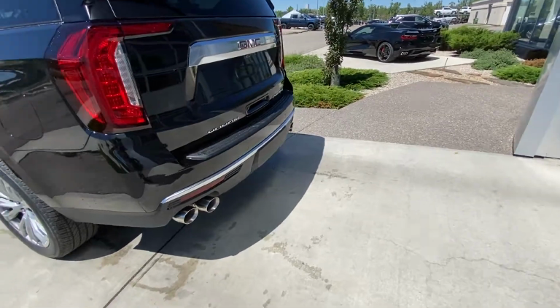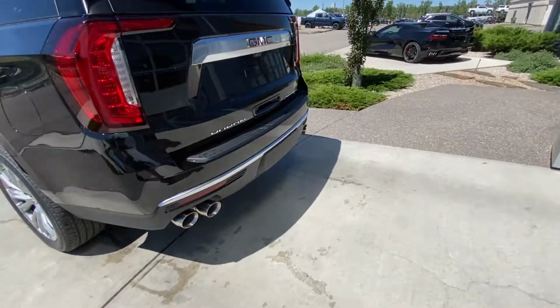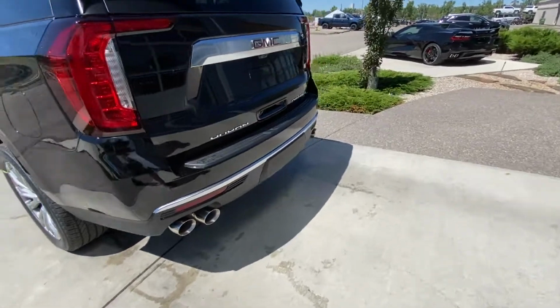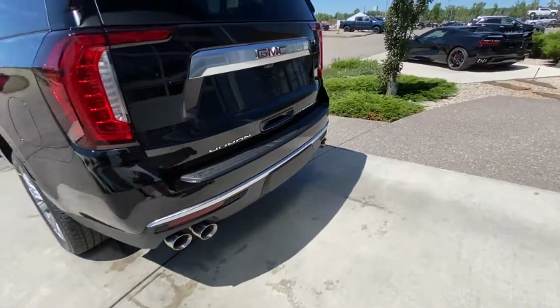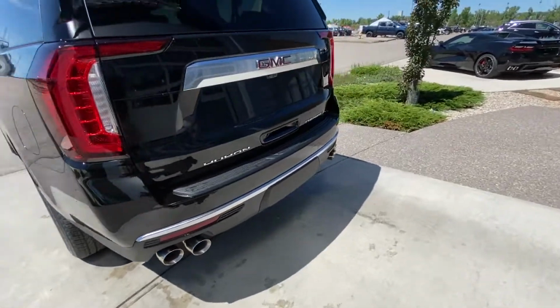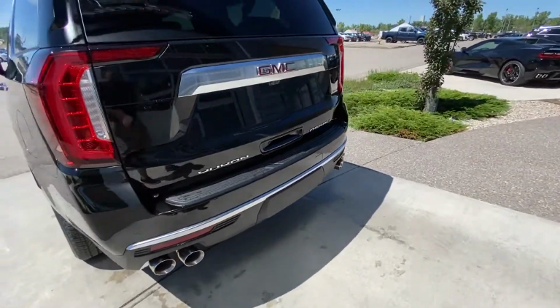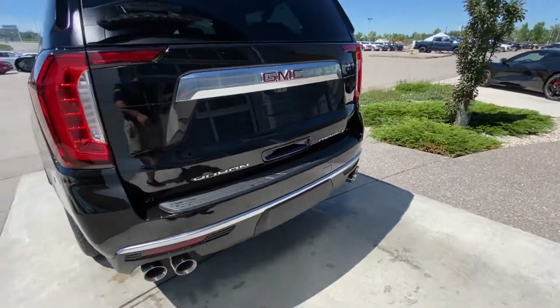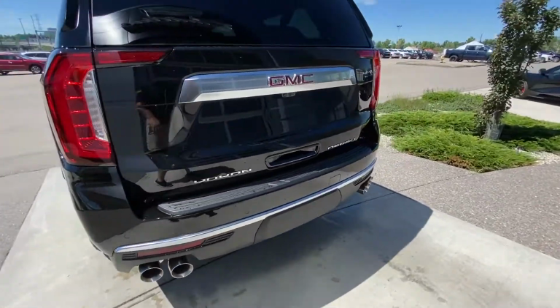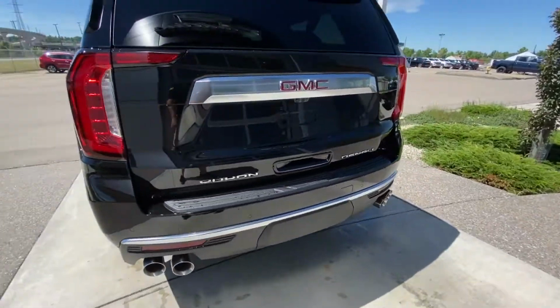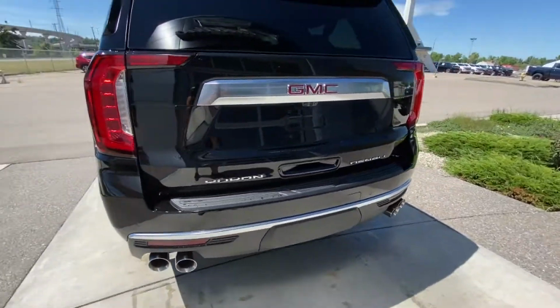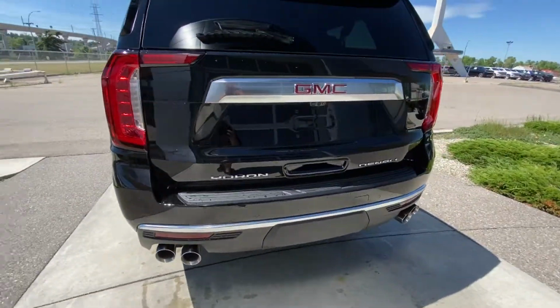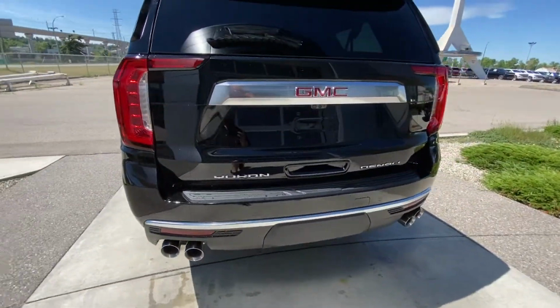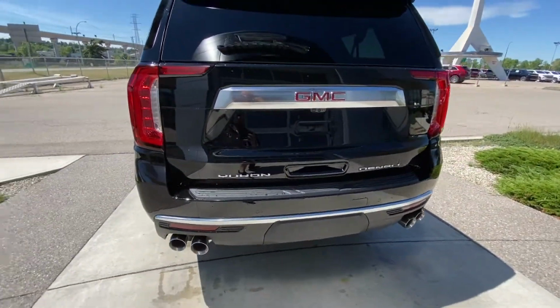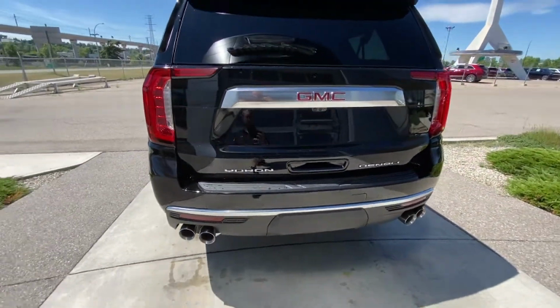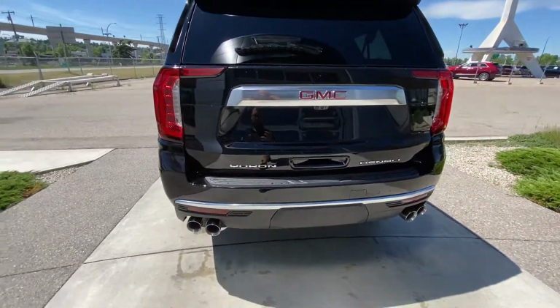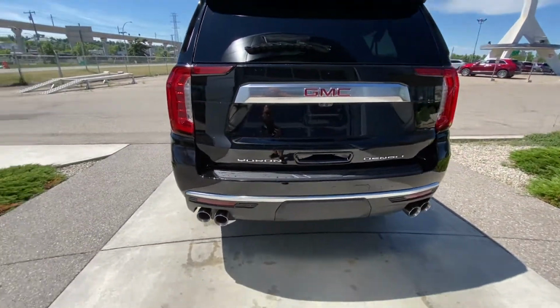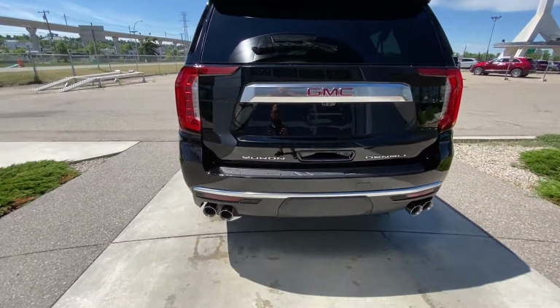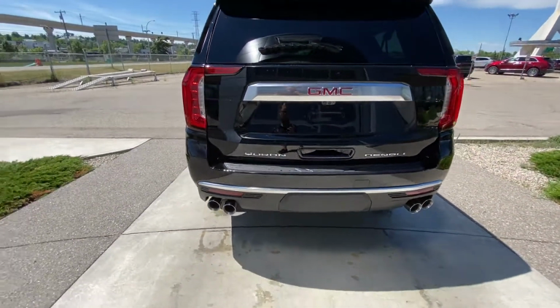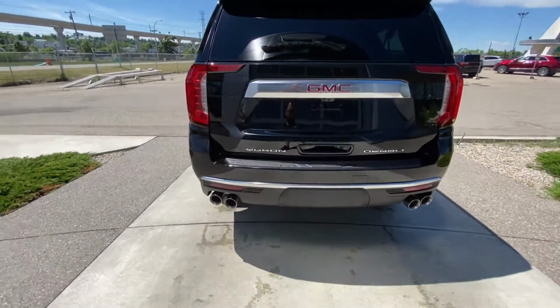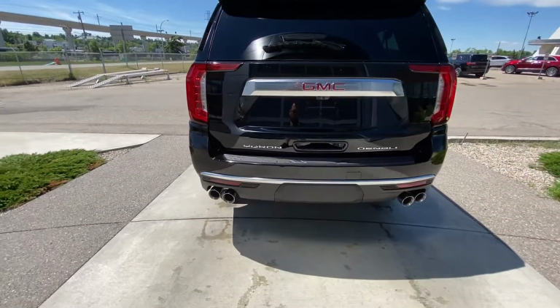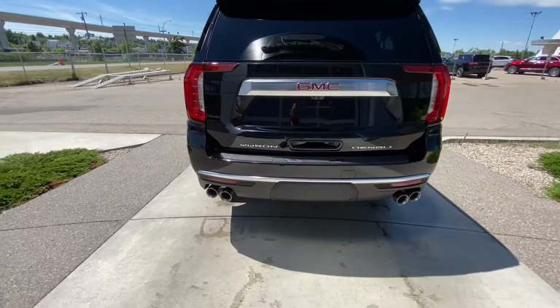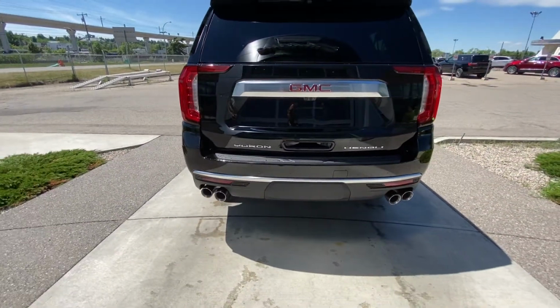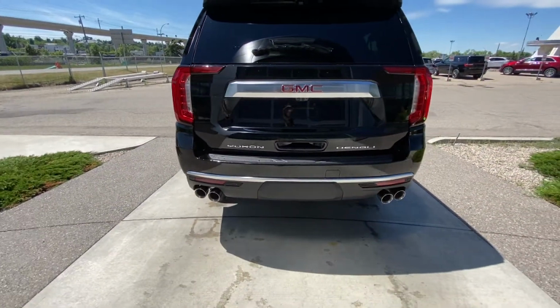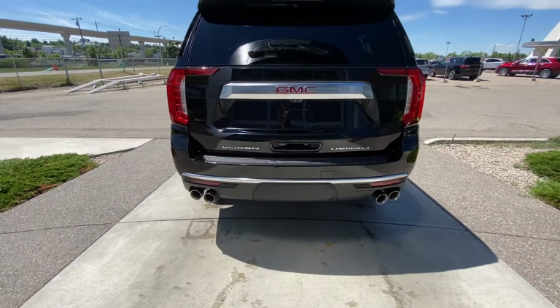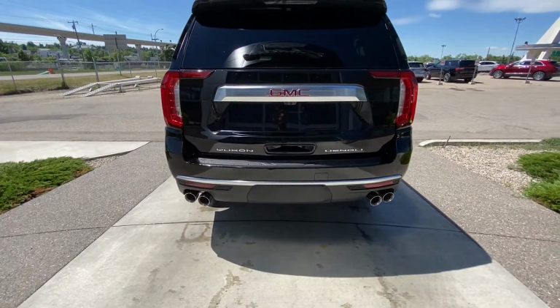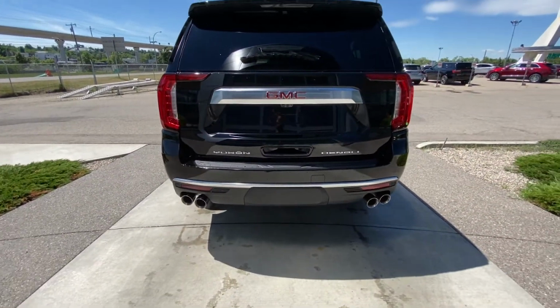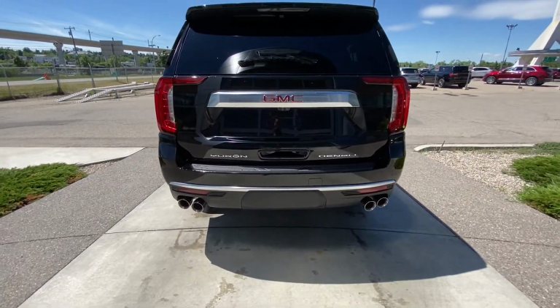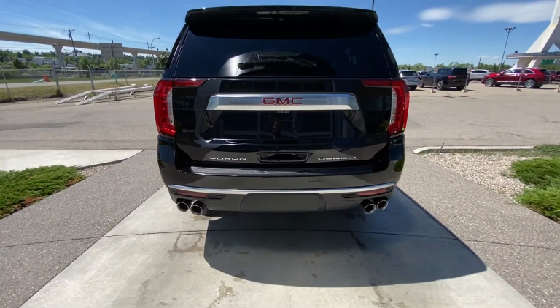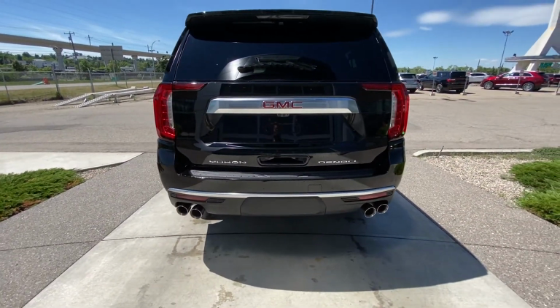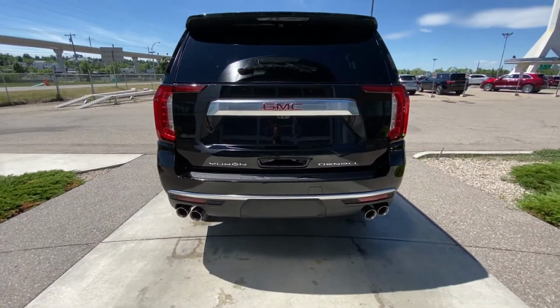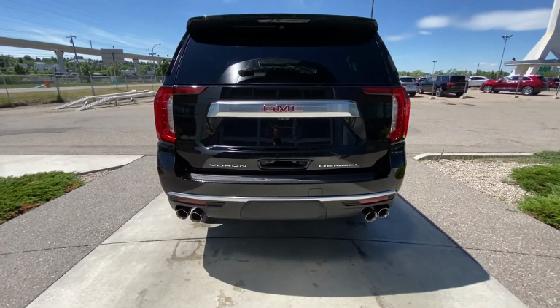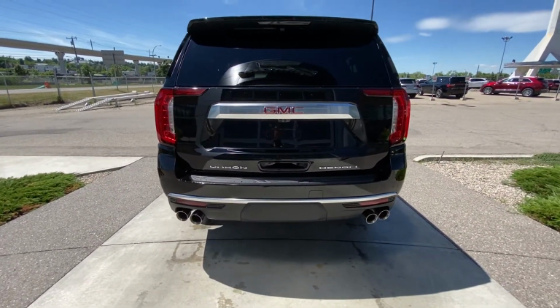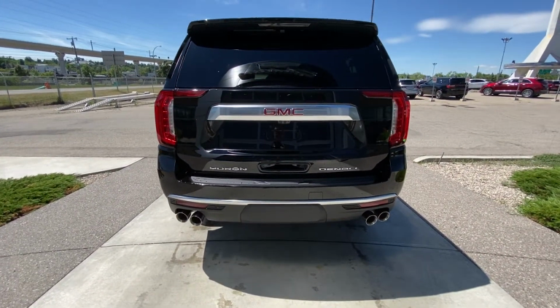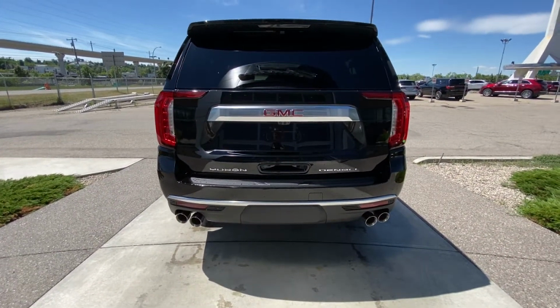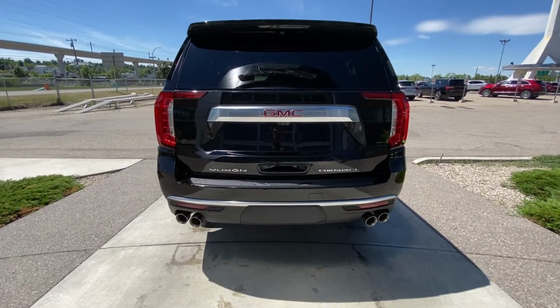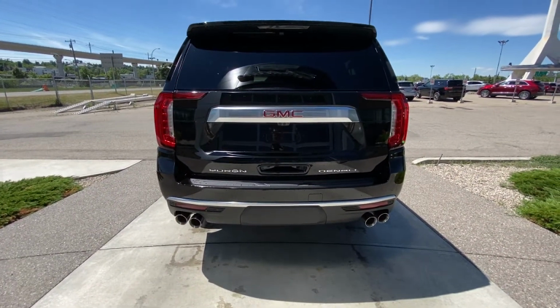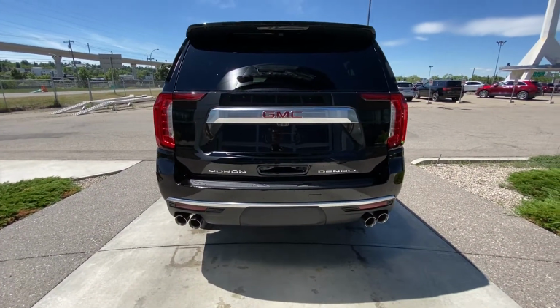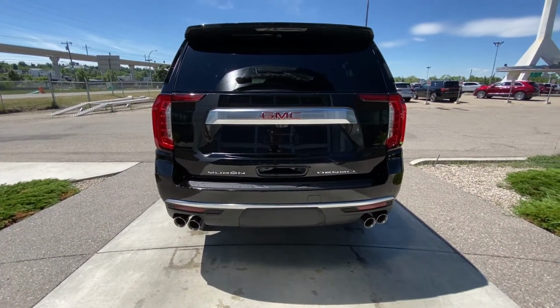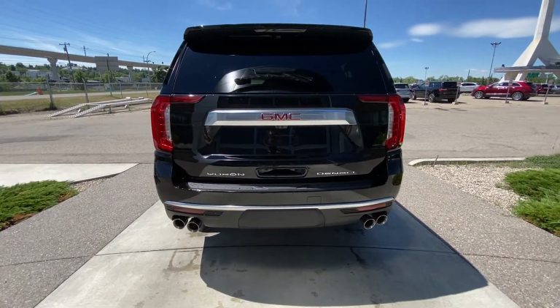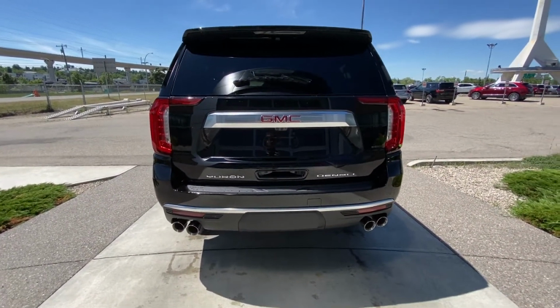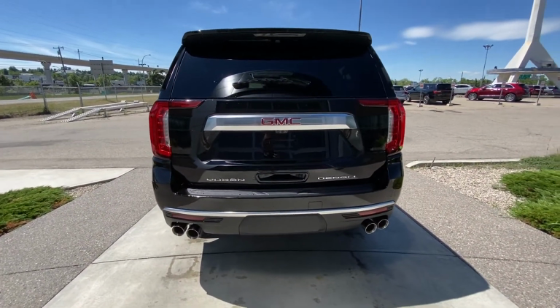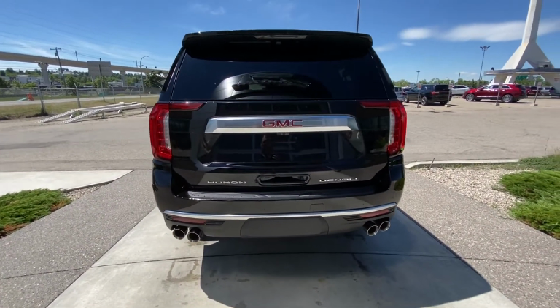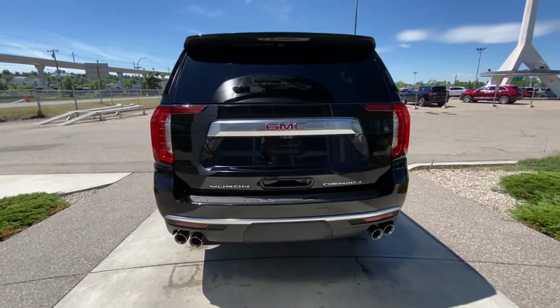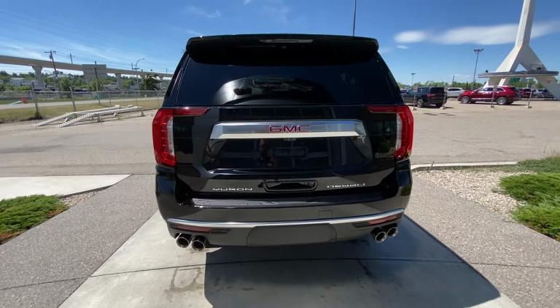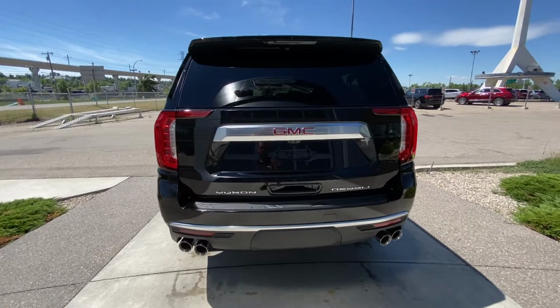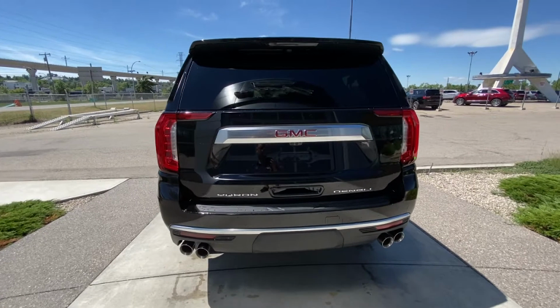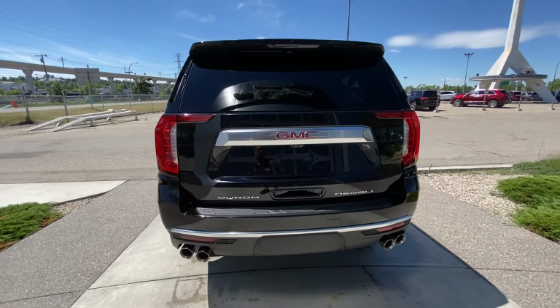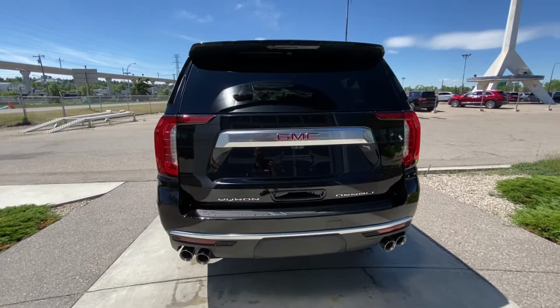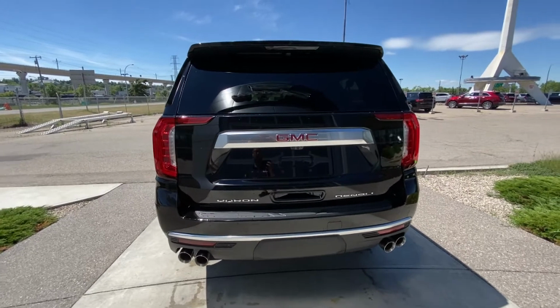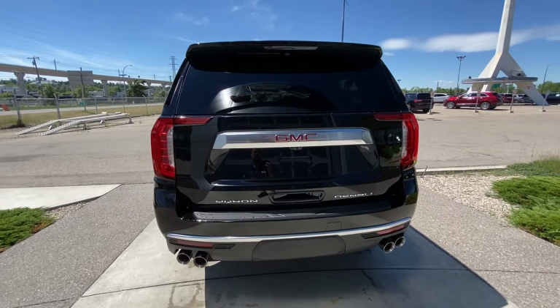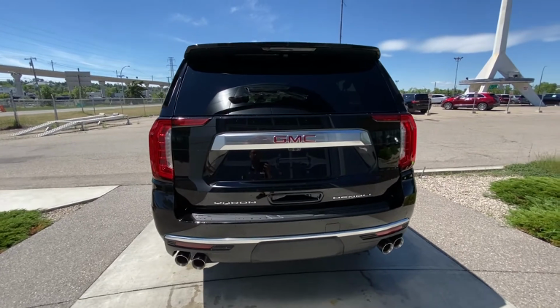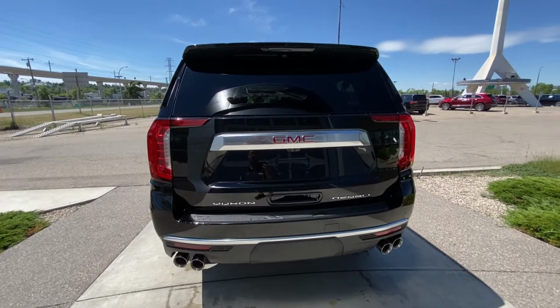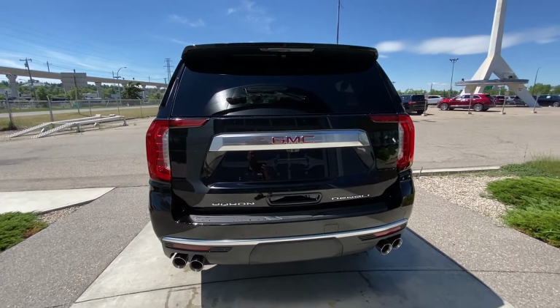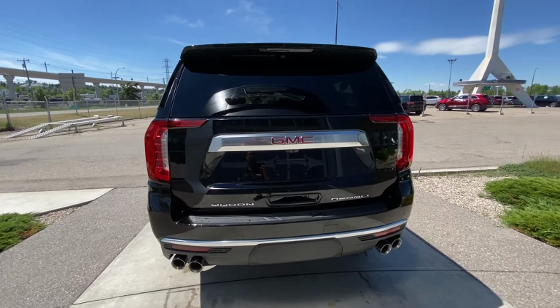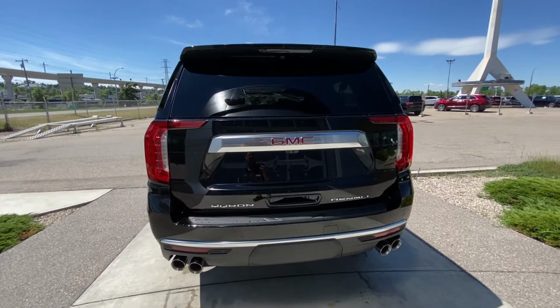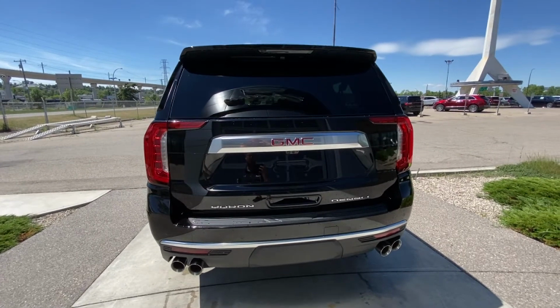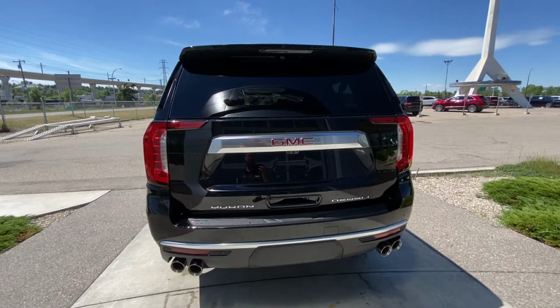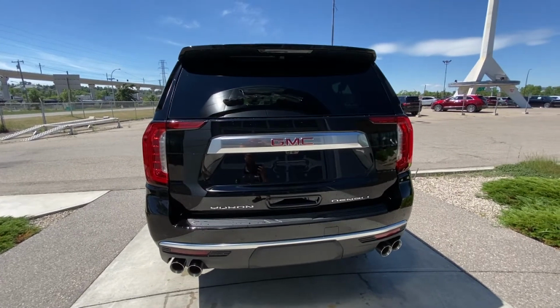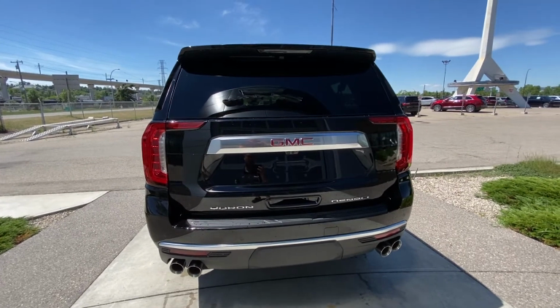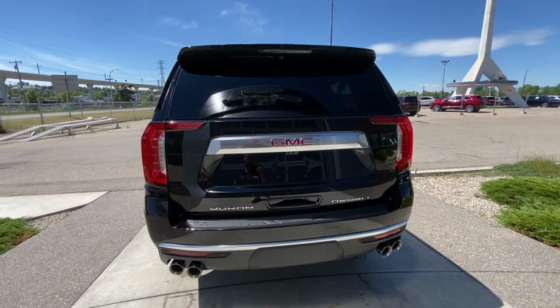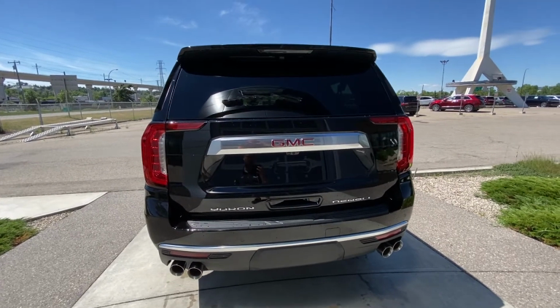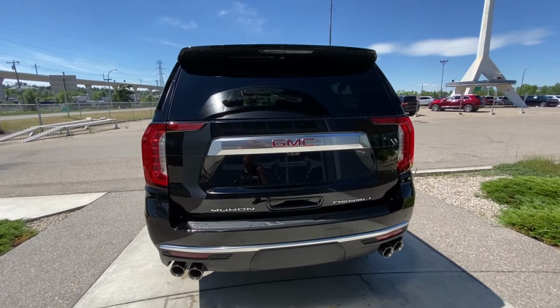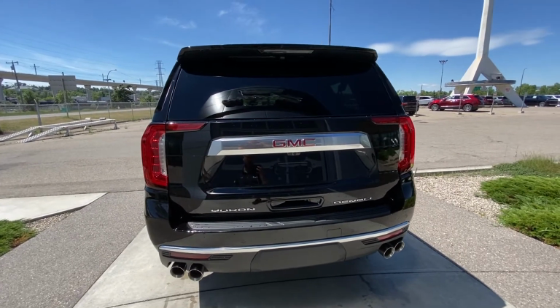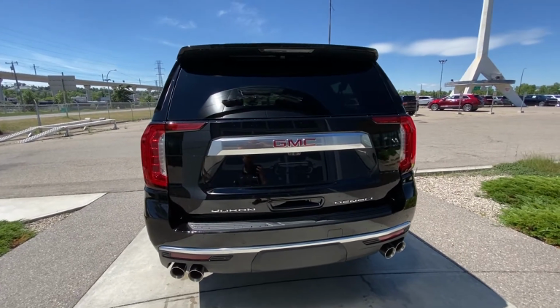On the vehicle we have a dual quad-tipped exhaust system, trailer tow package, as well as a backup camera and power tailgate.